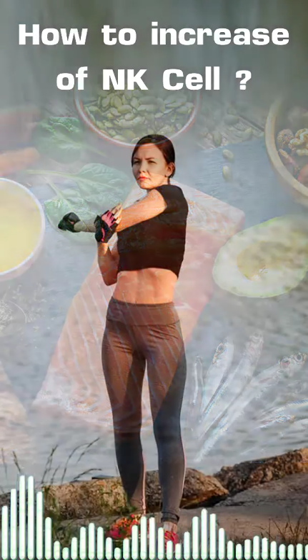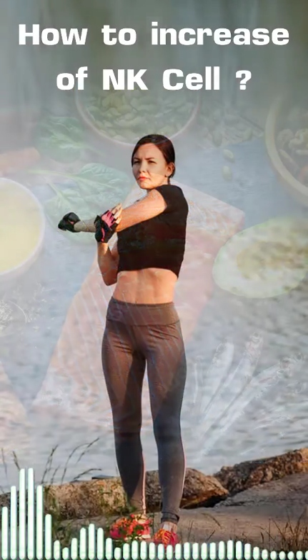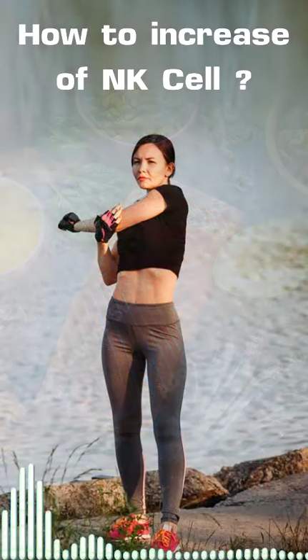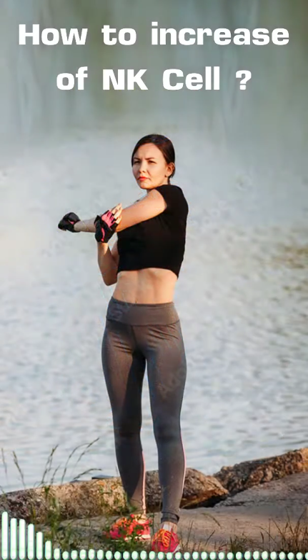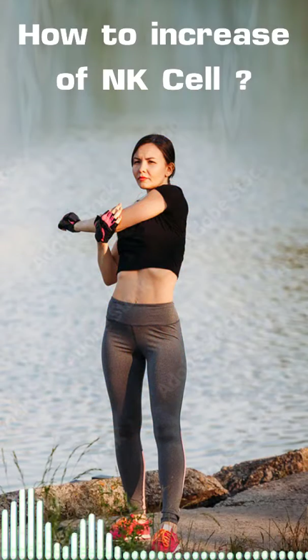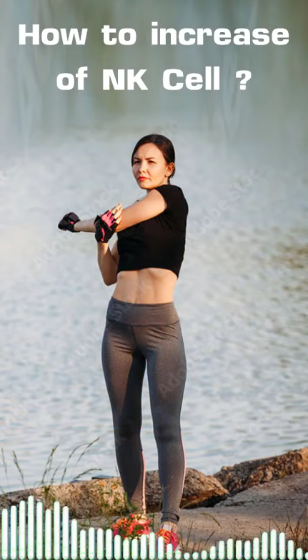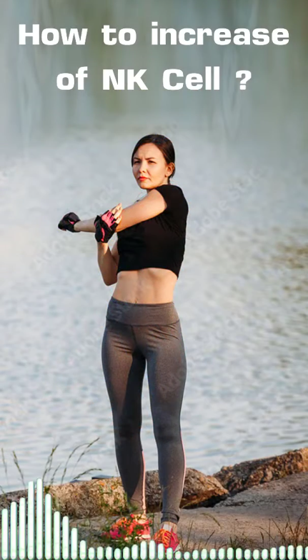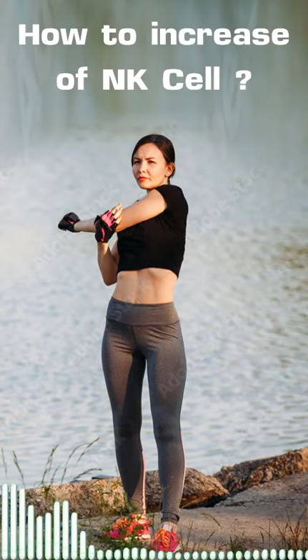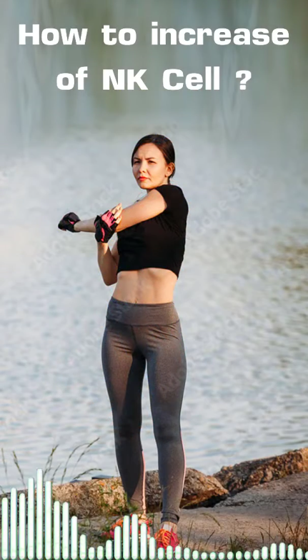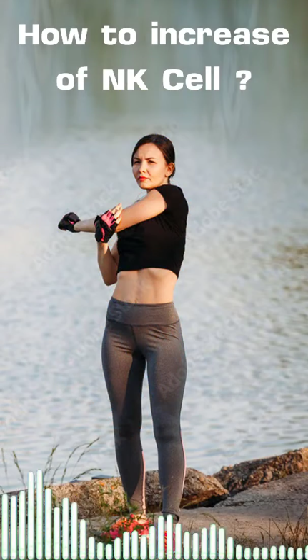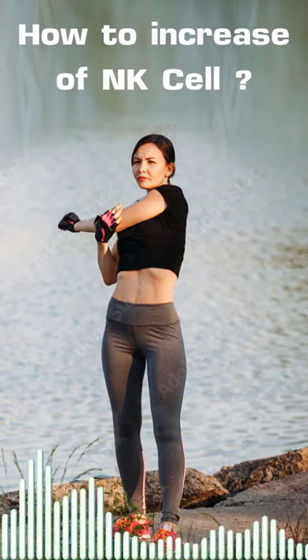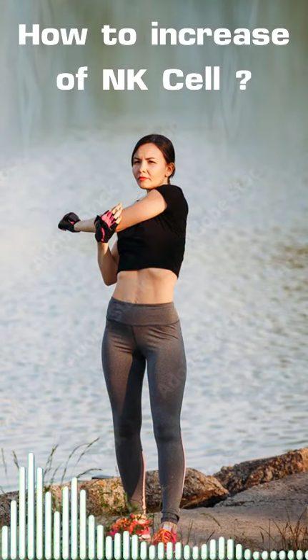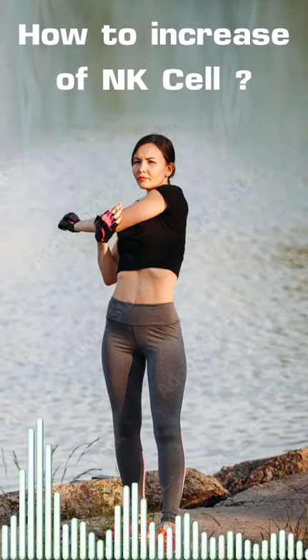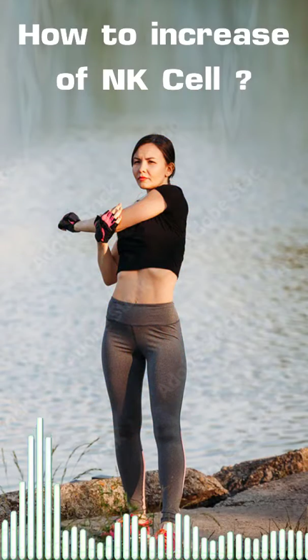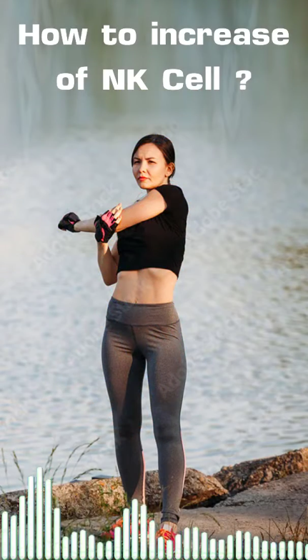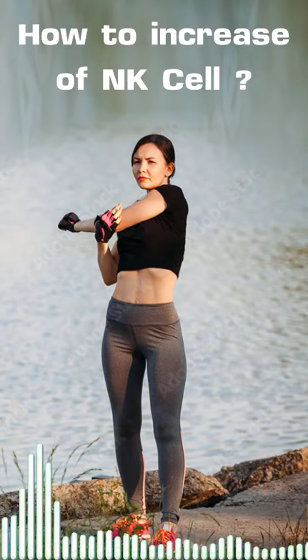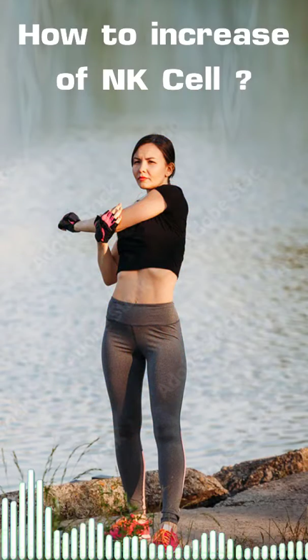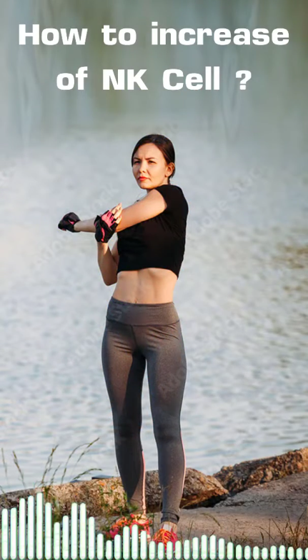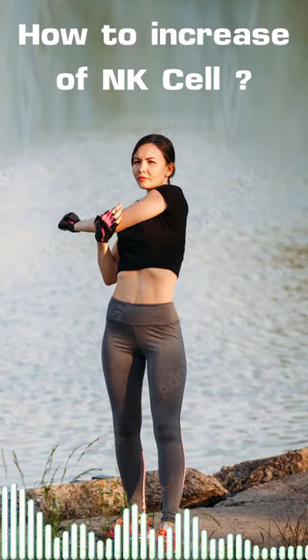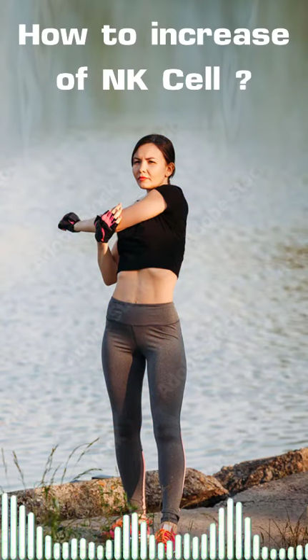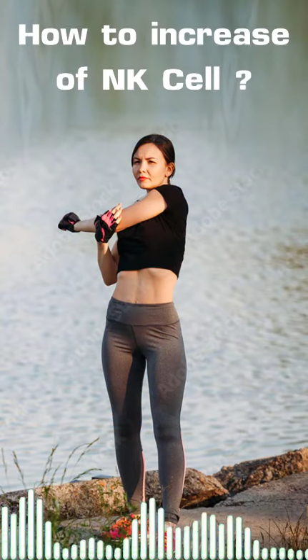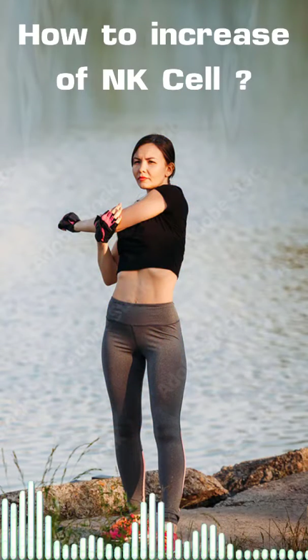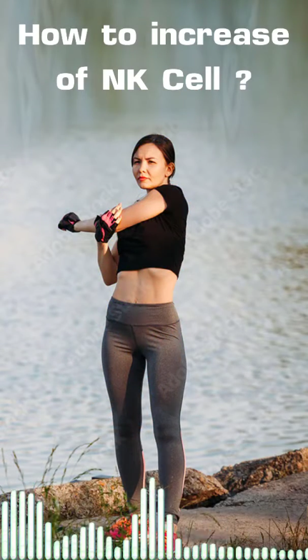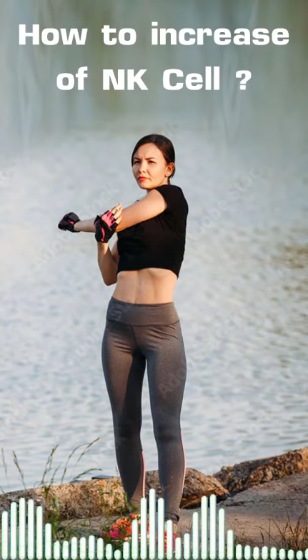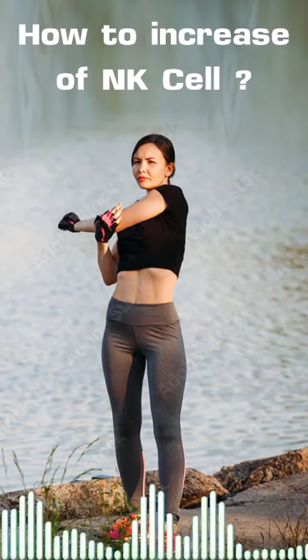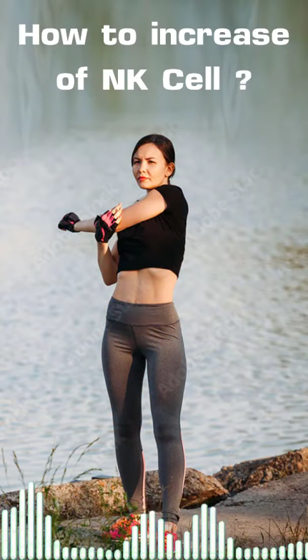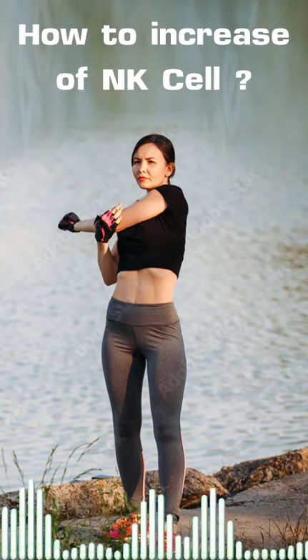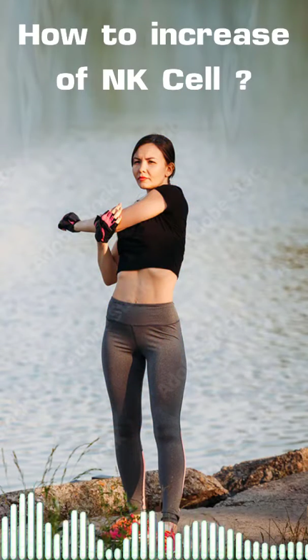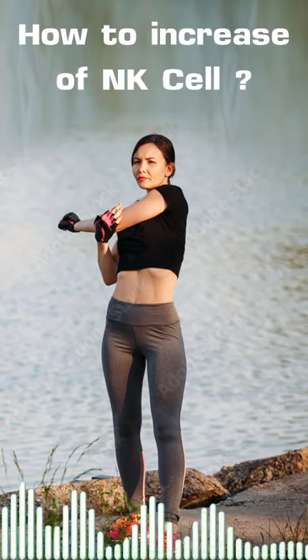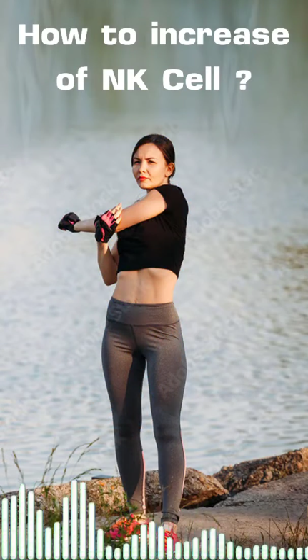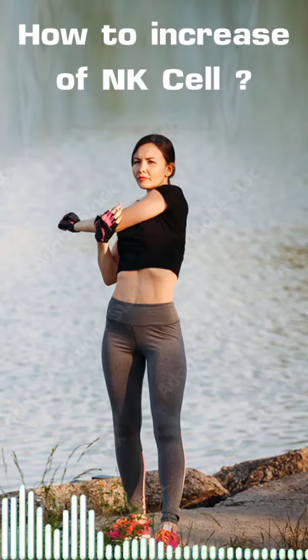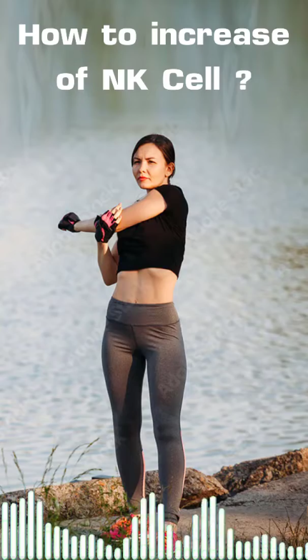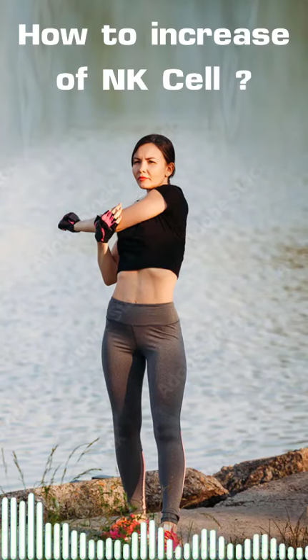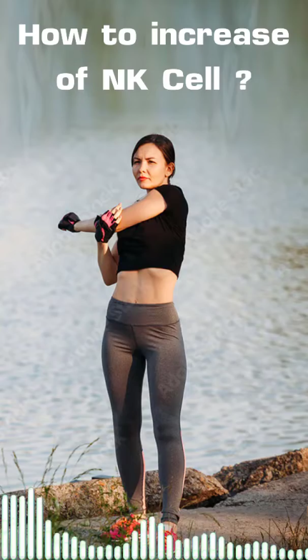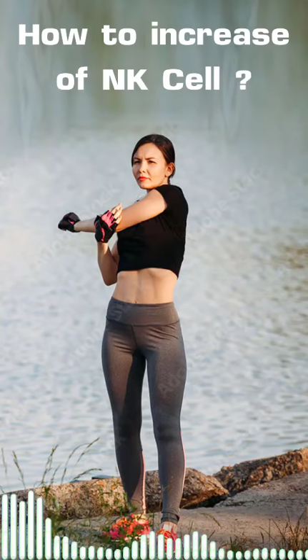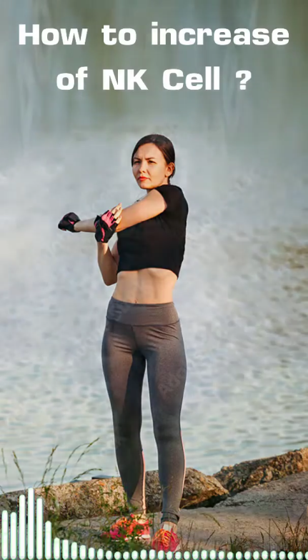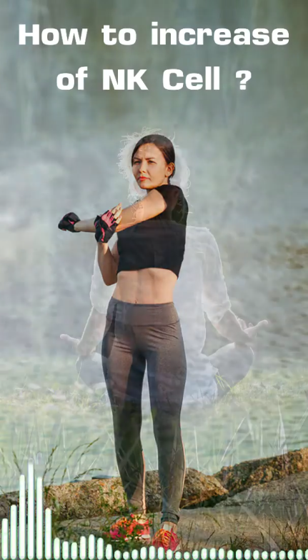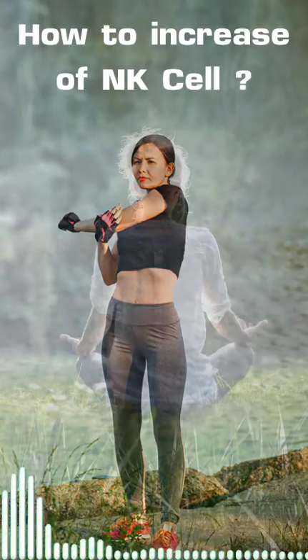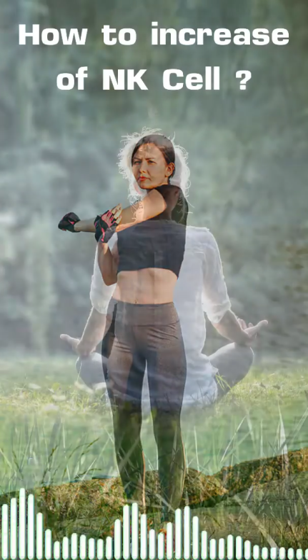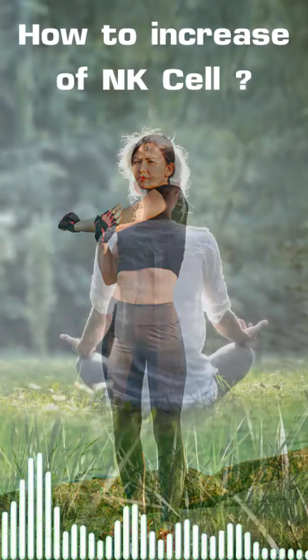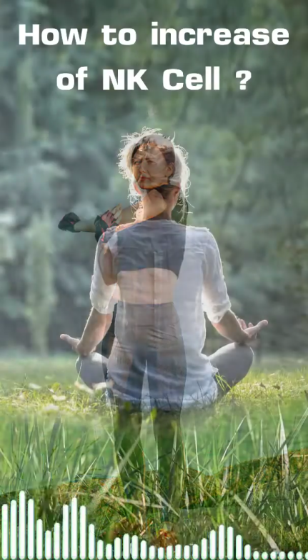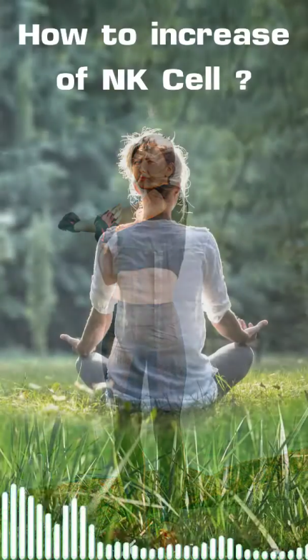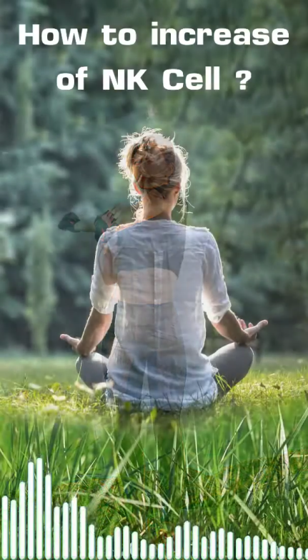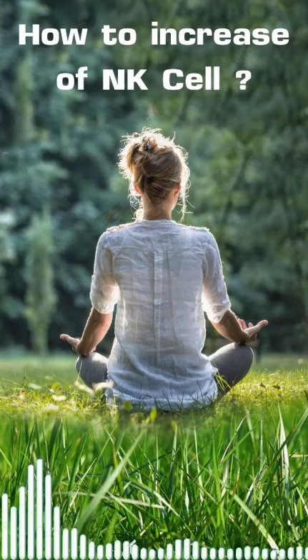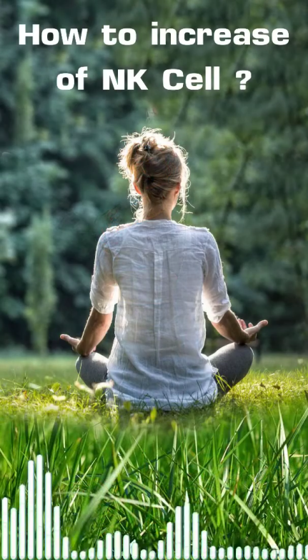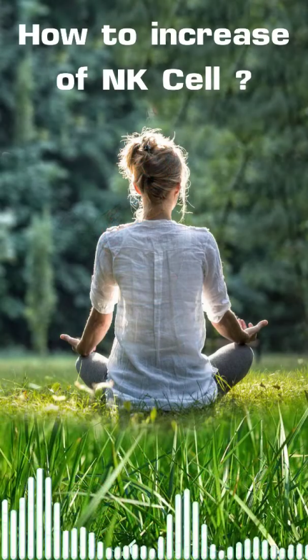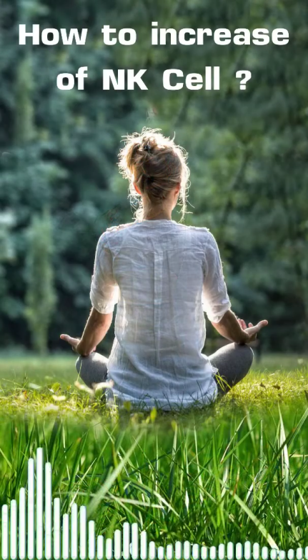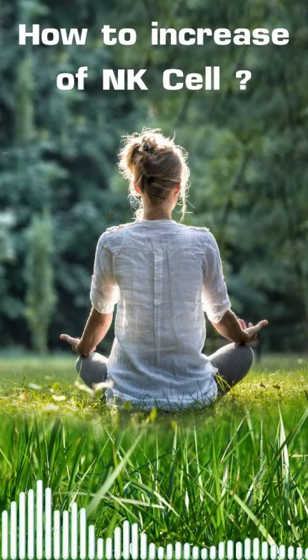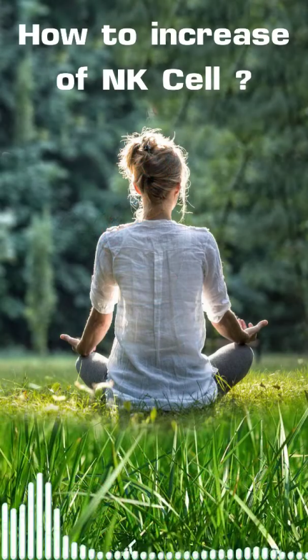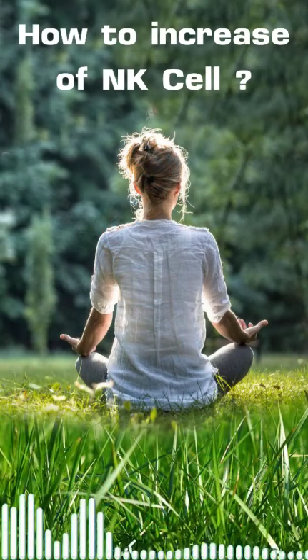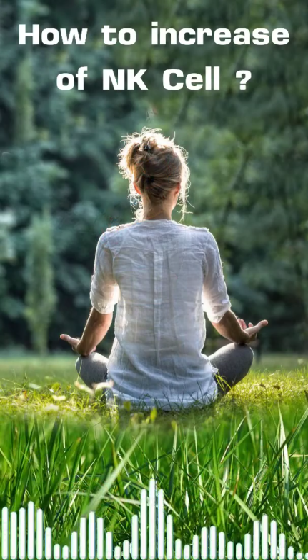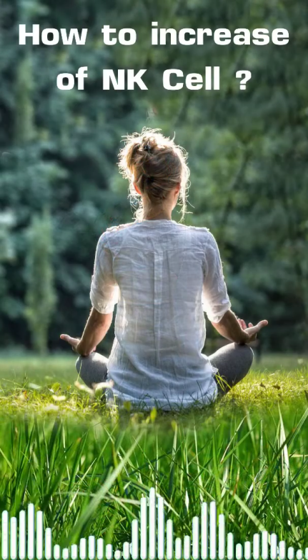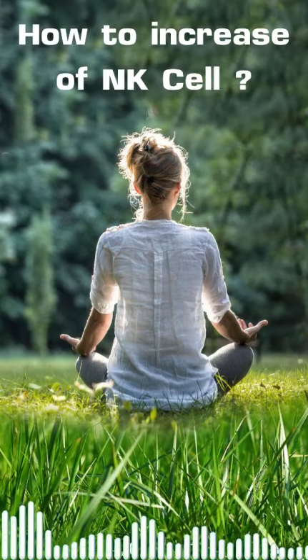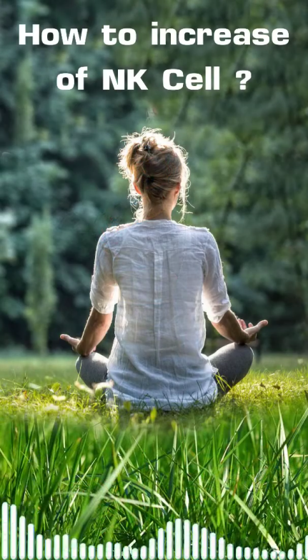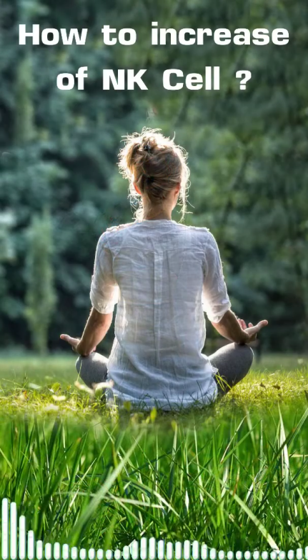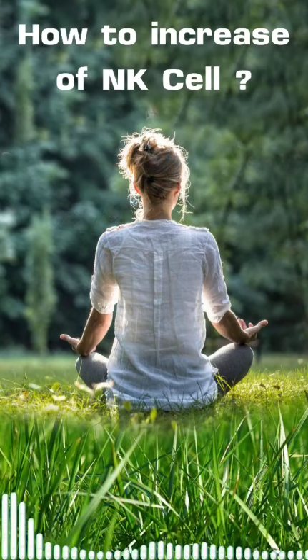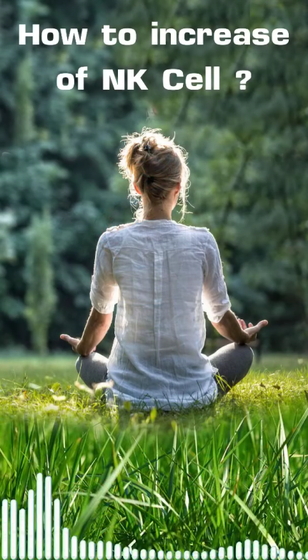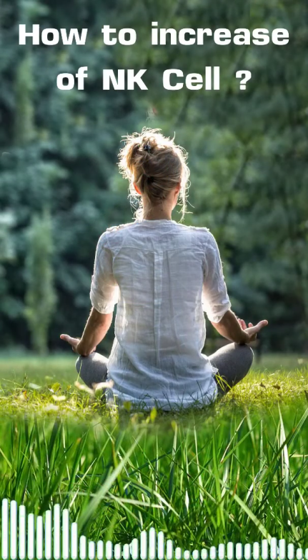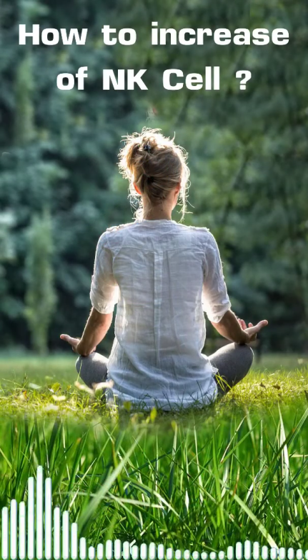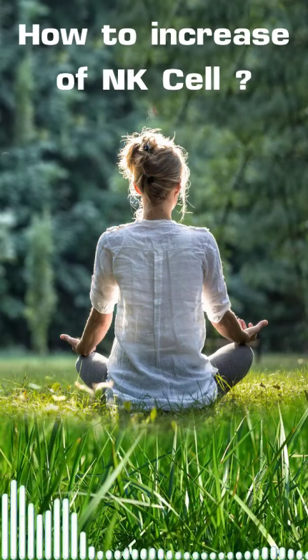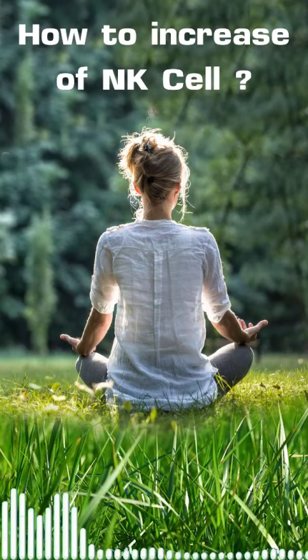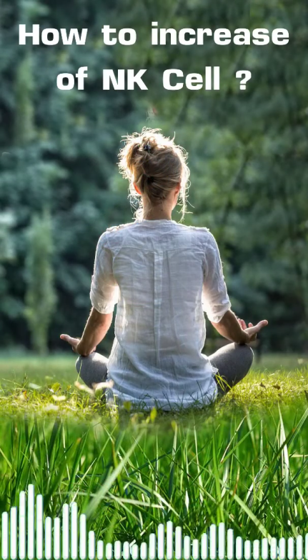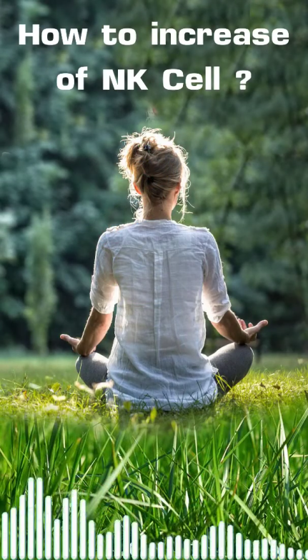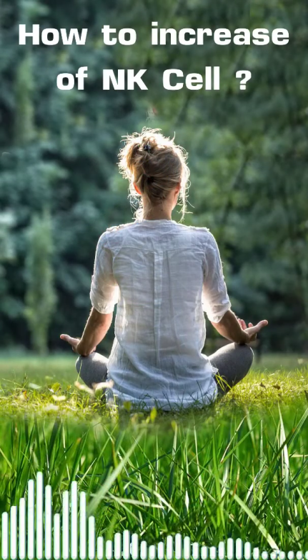4. Exercise regularly. 5. Relax your mind — not too stressful.